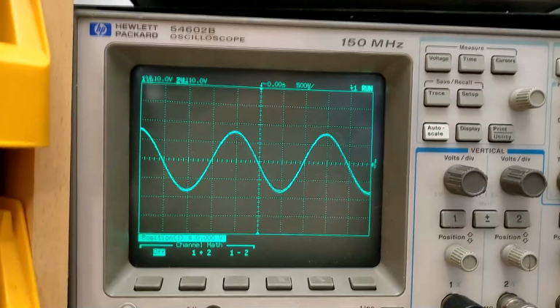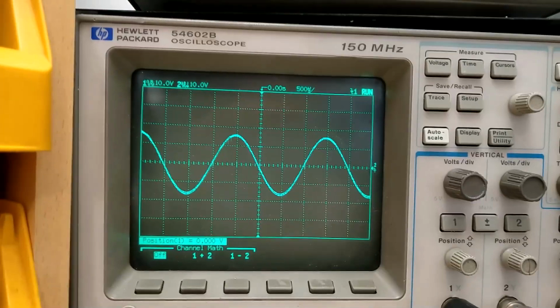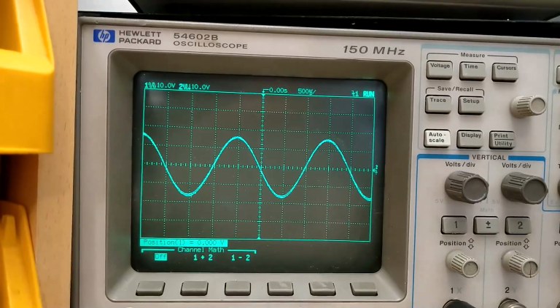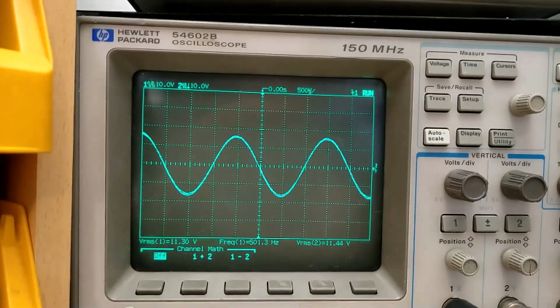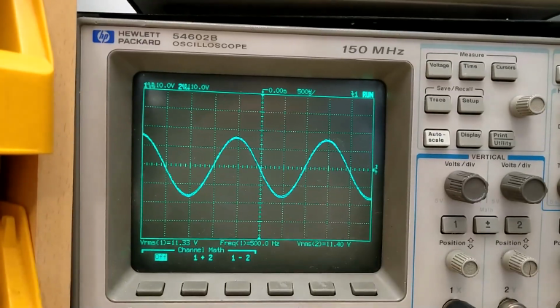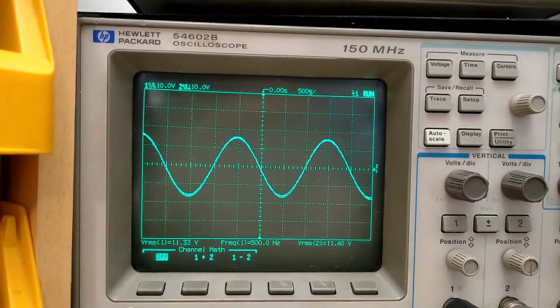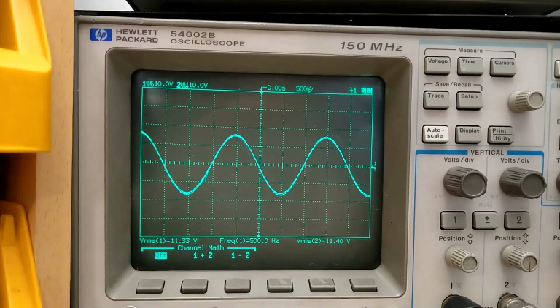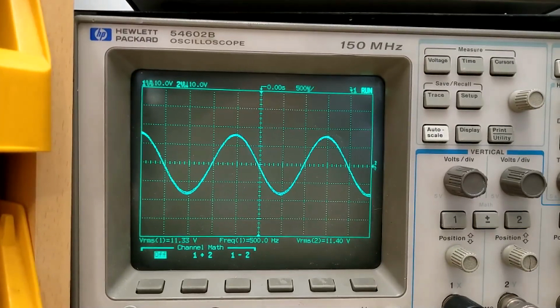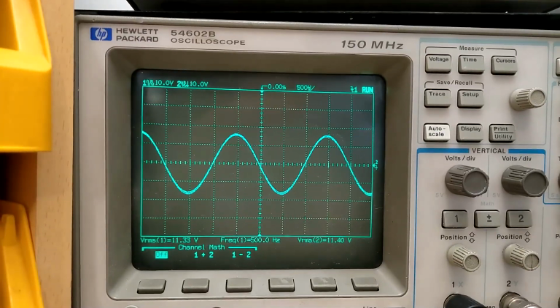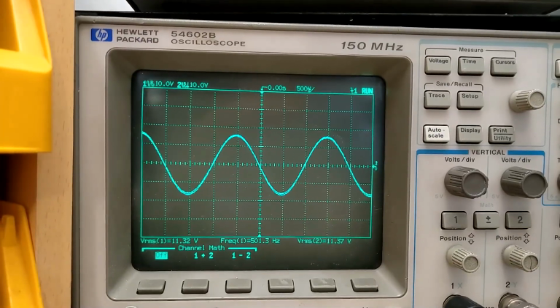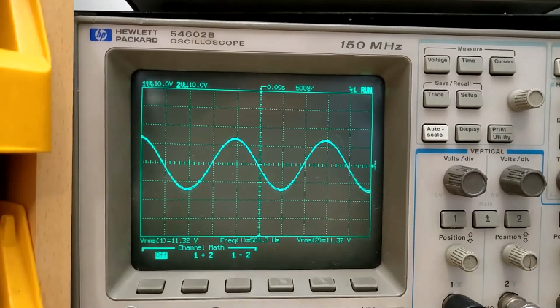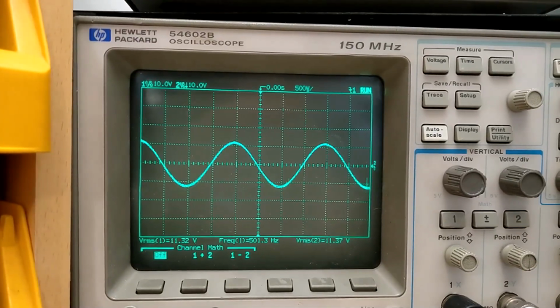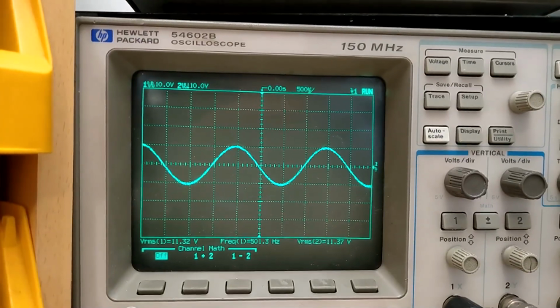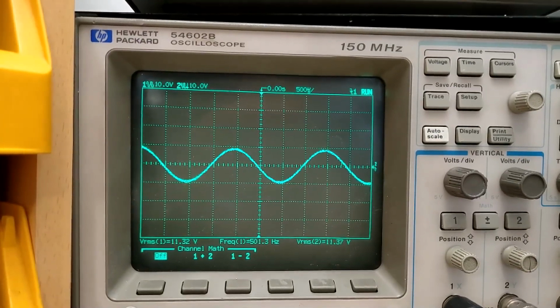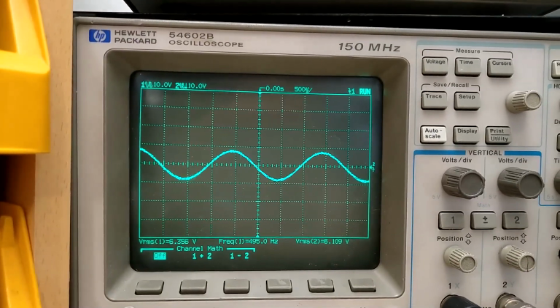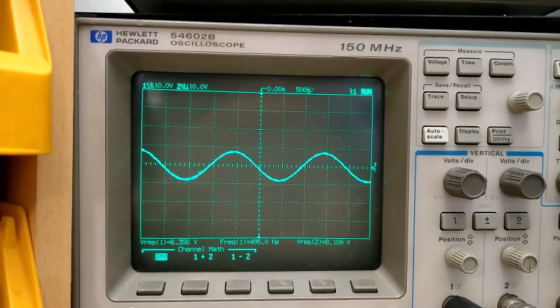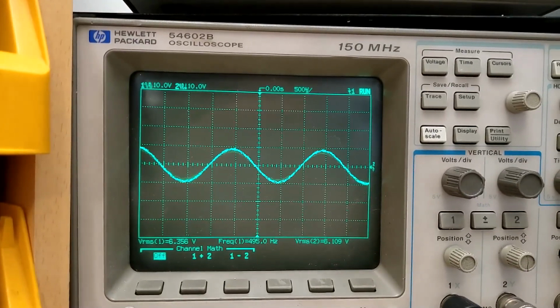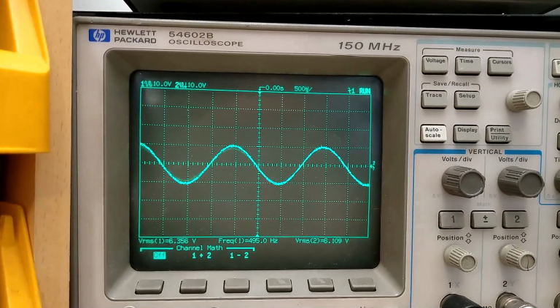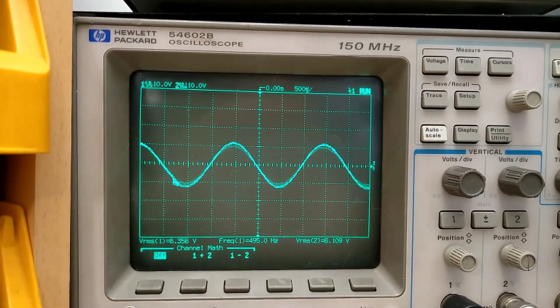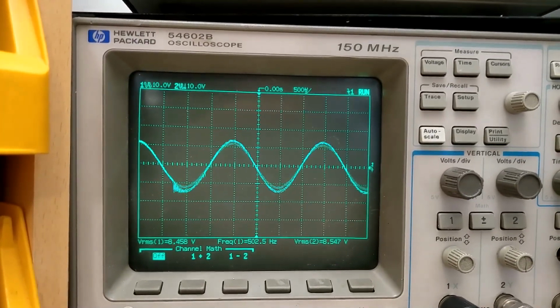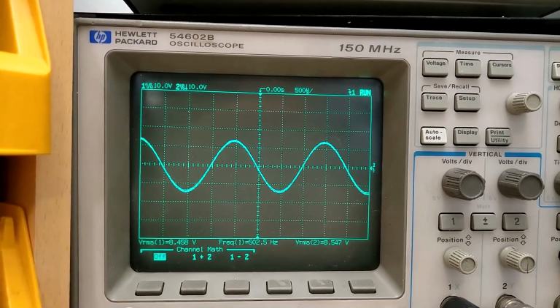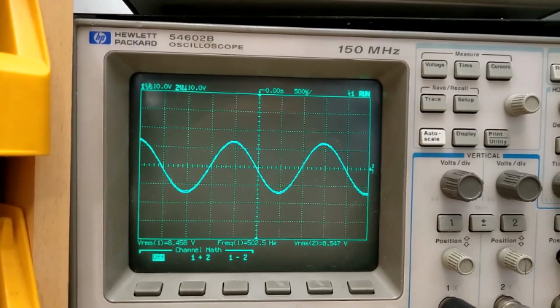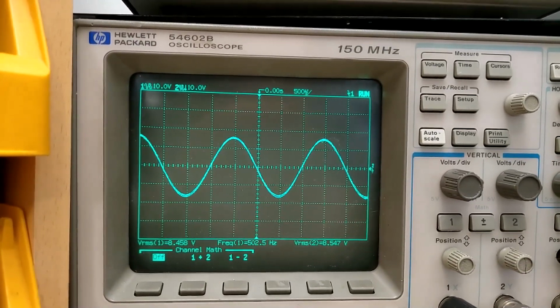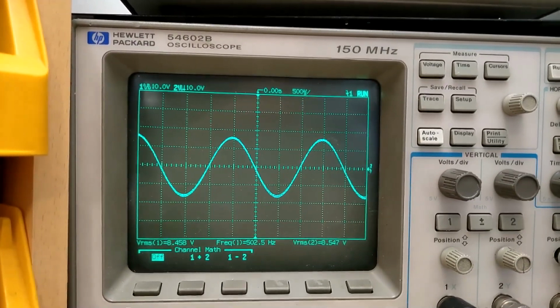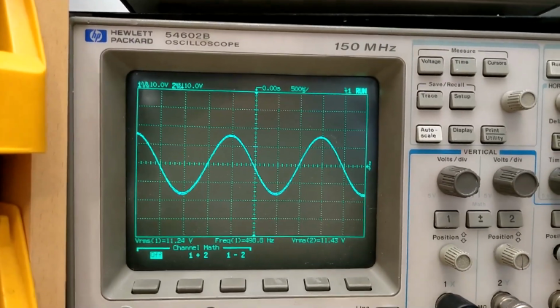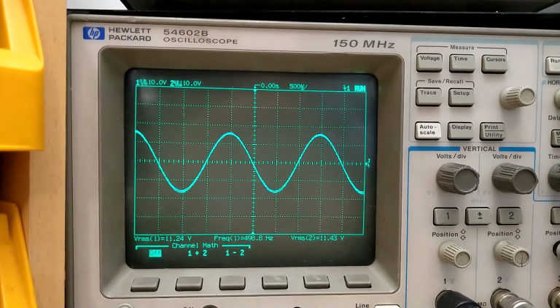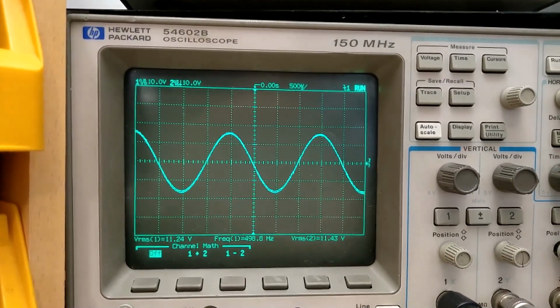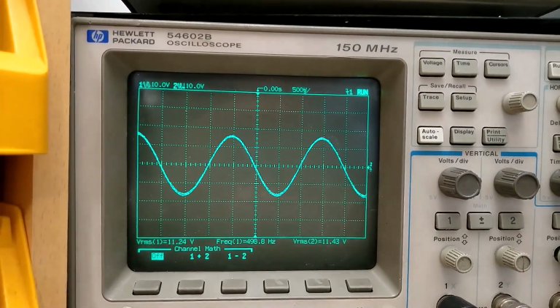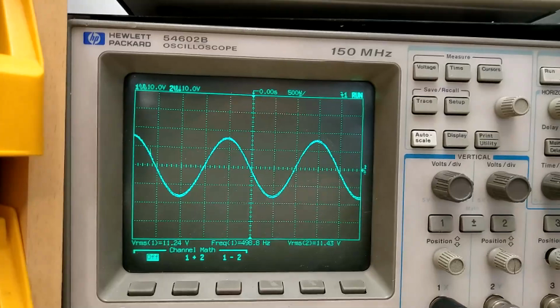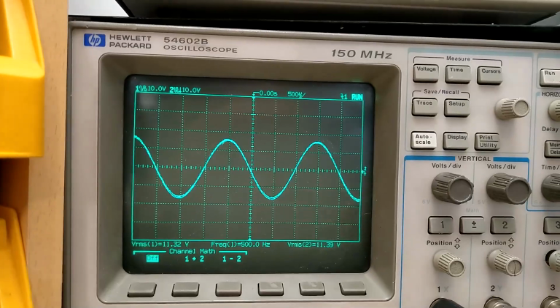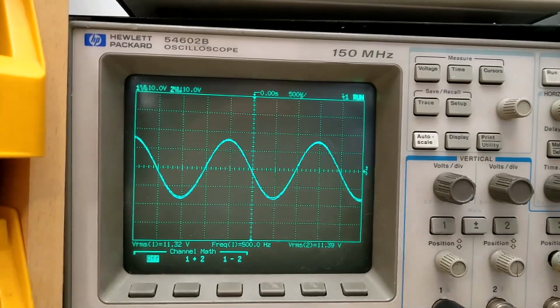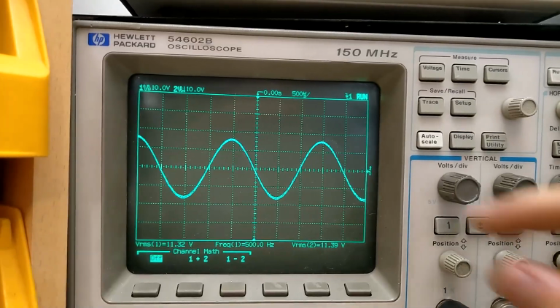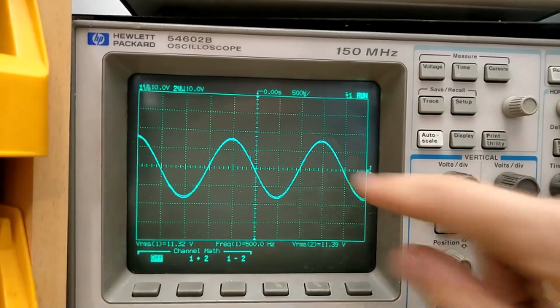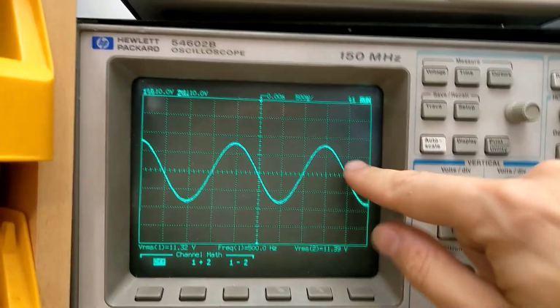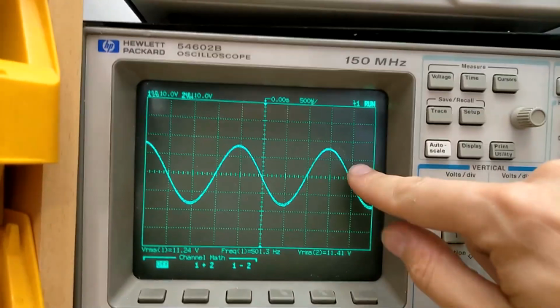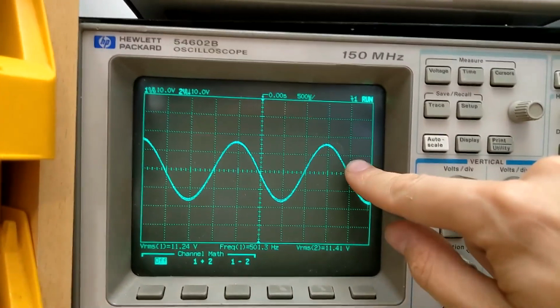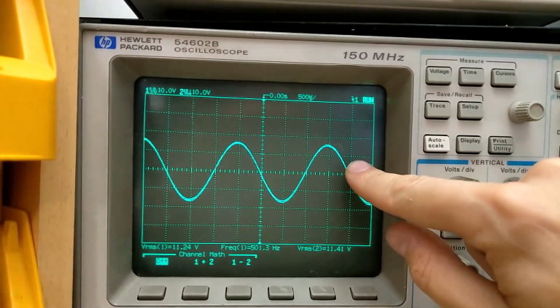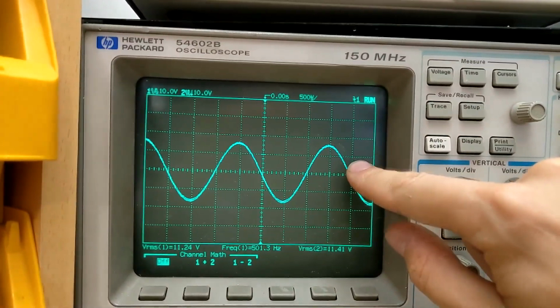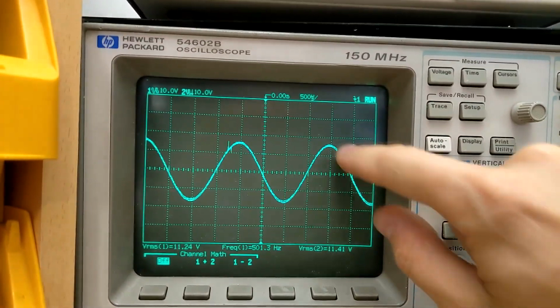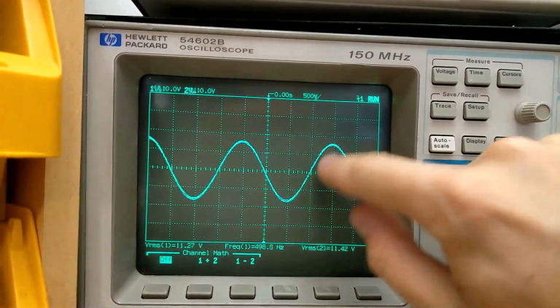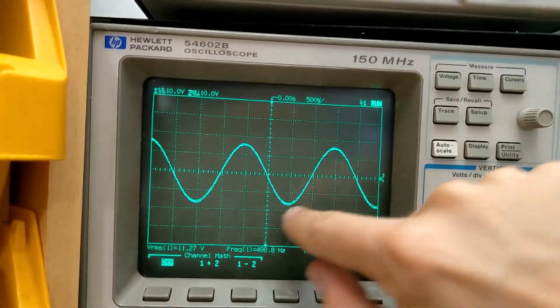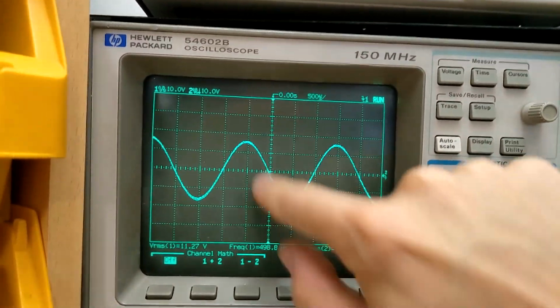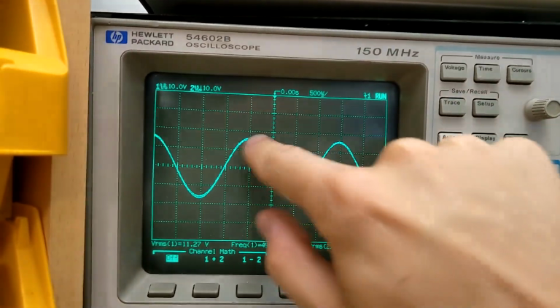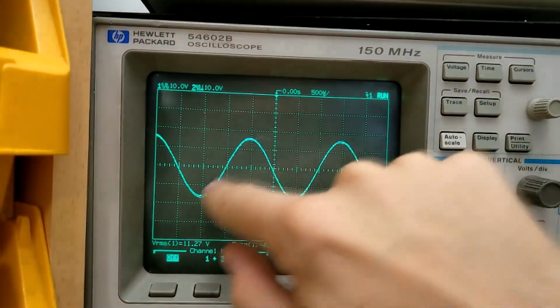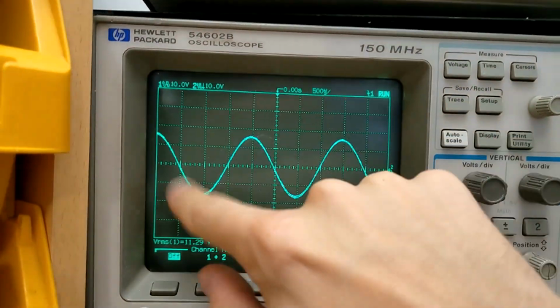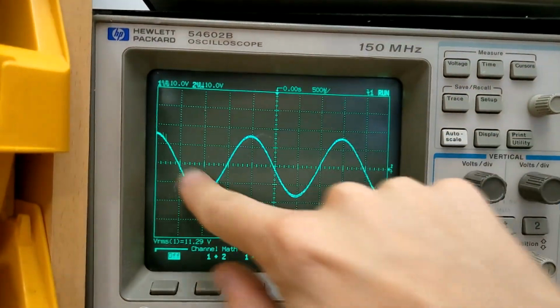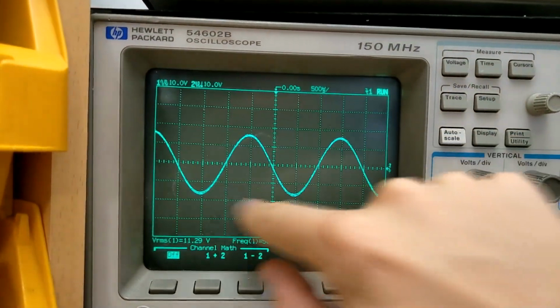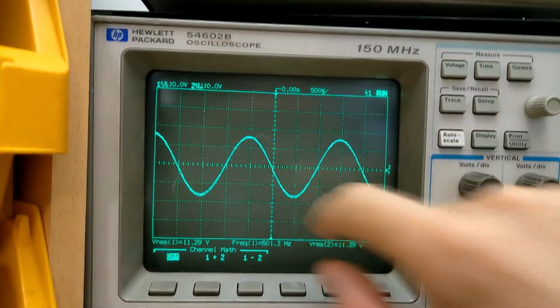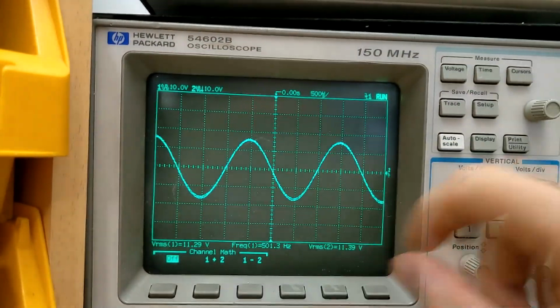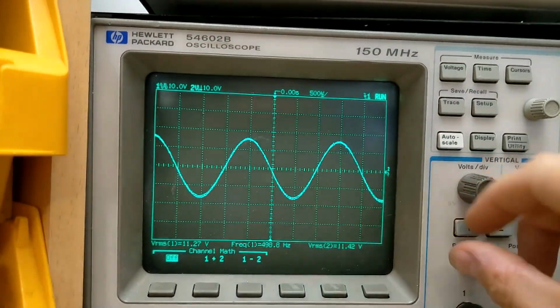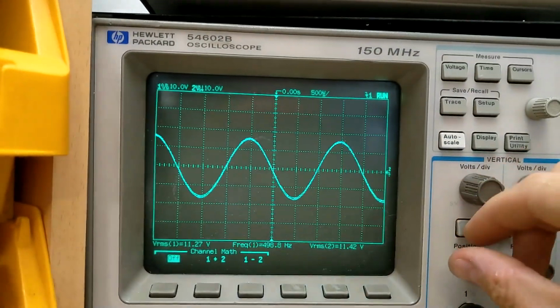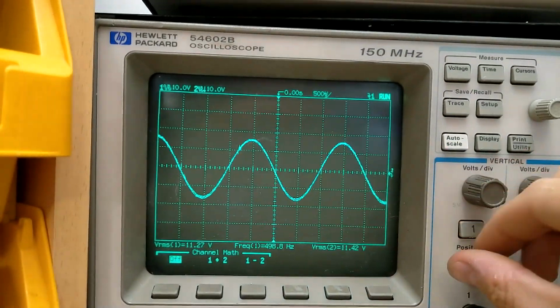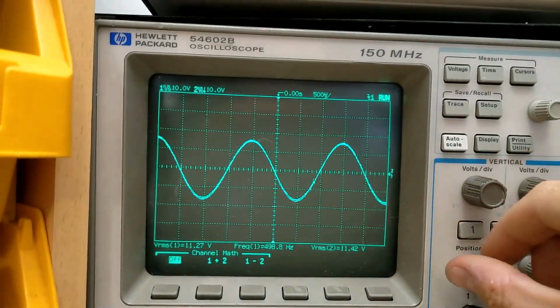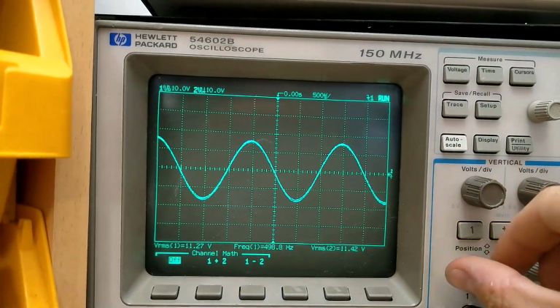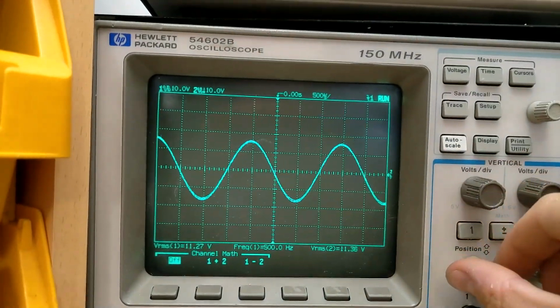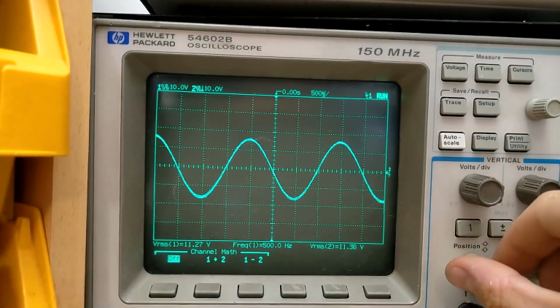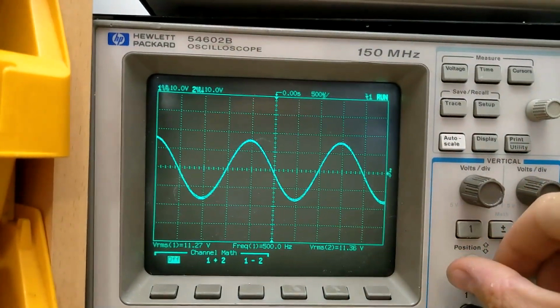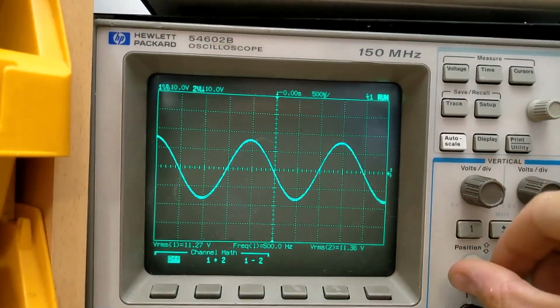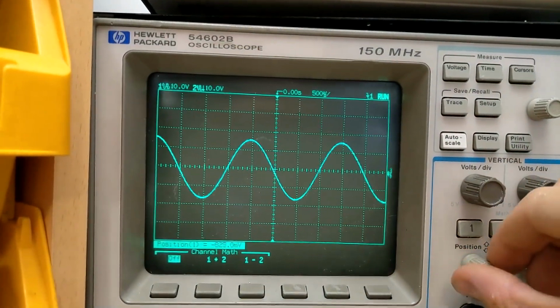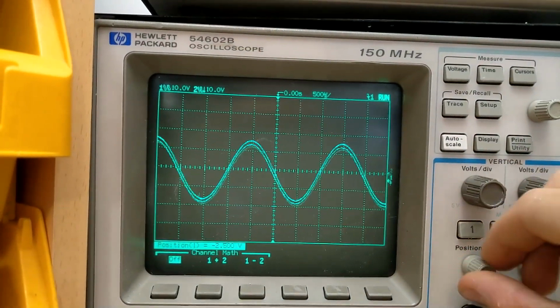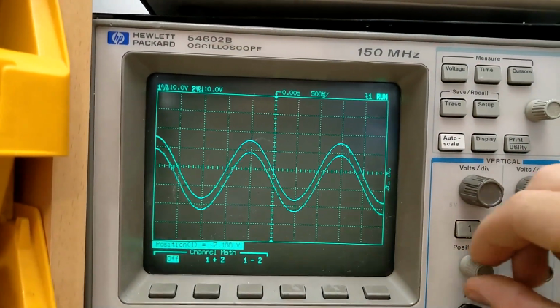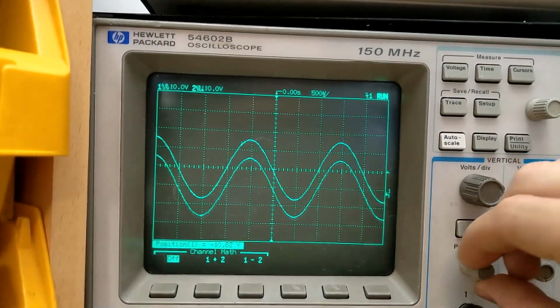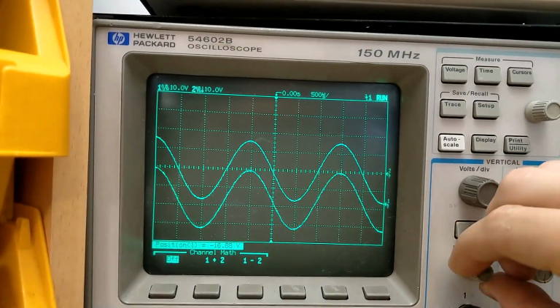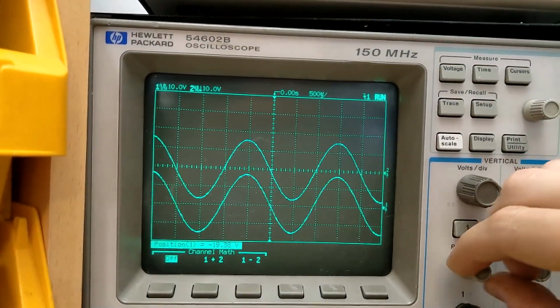There's really good channel equality. Probing front left and right channels, you can see they look like one trace because they are absolutely identical.